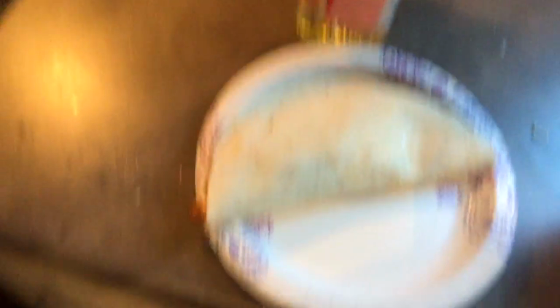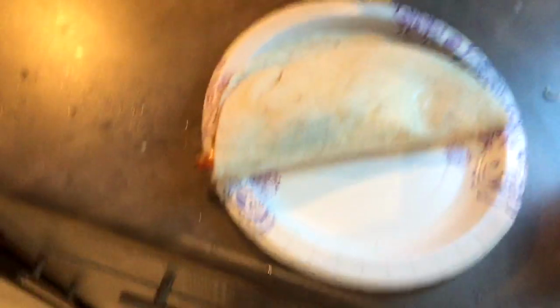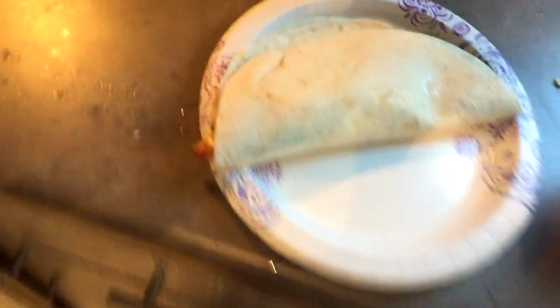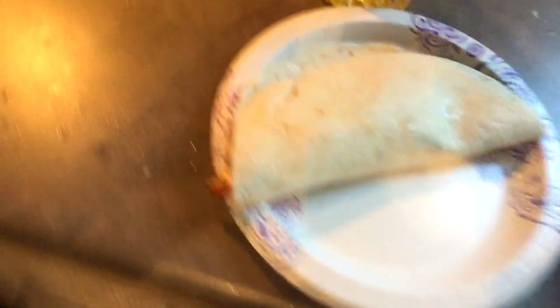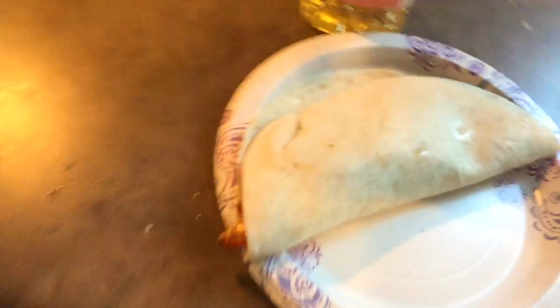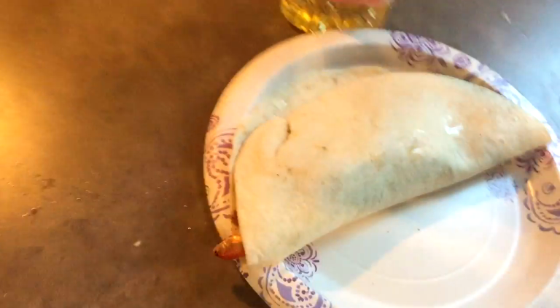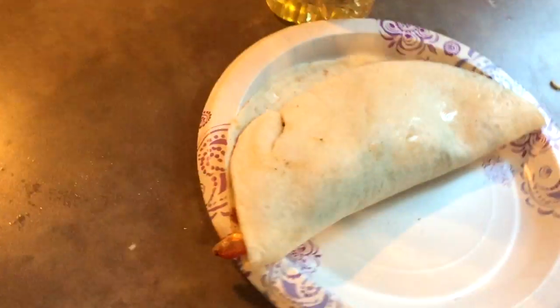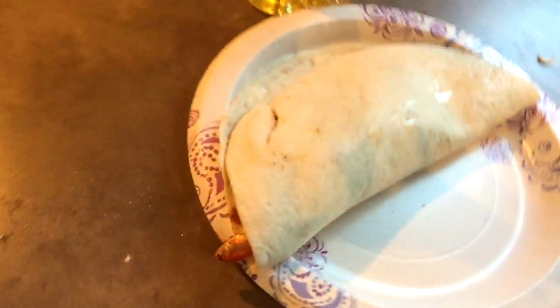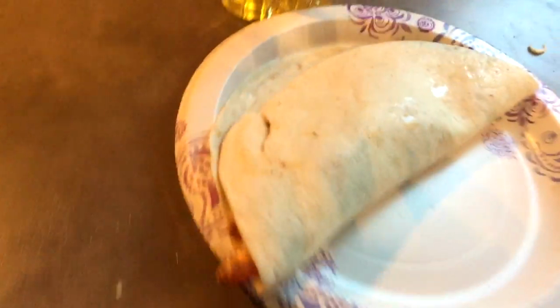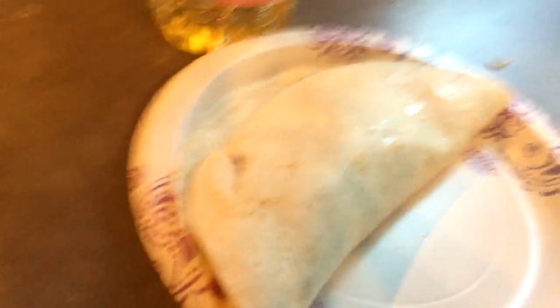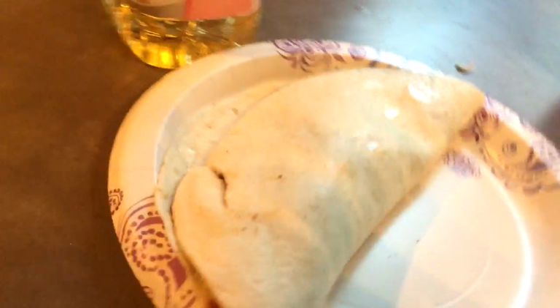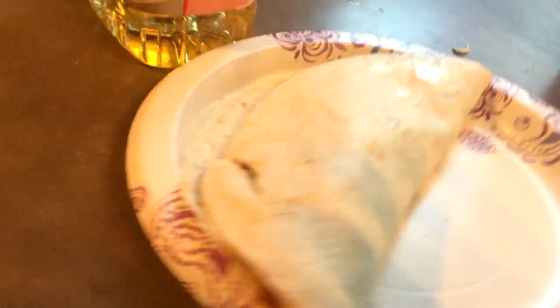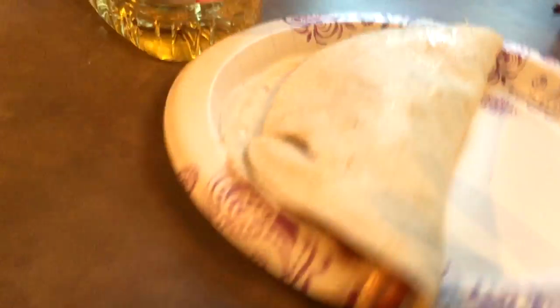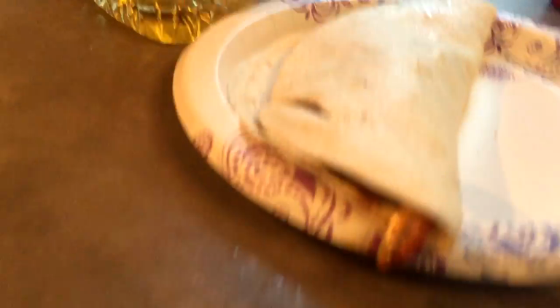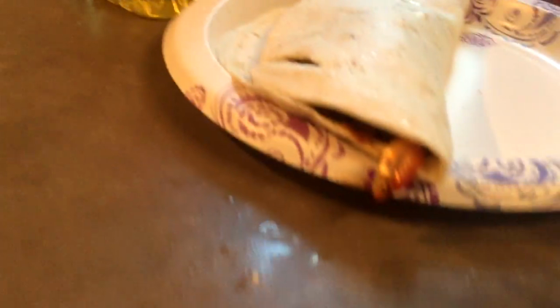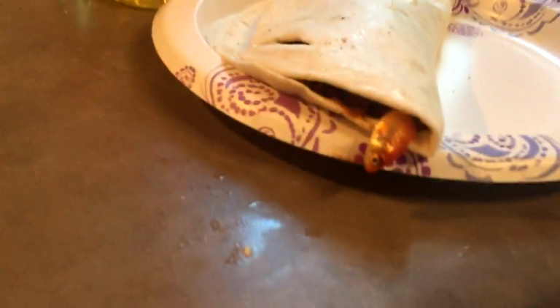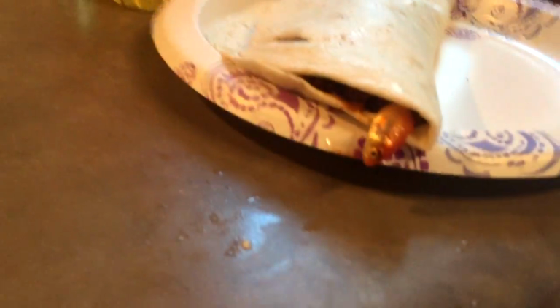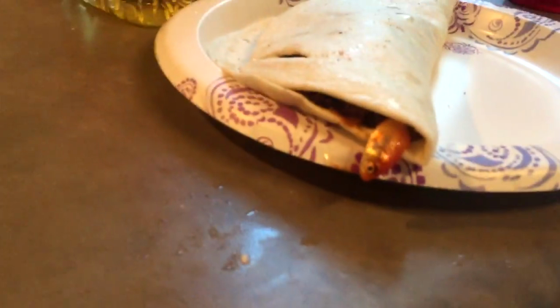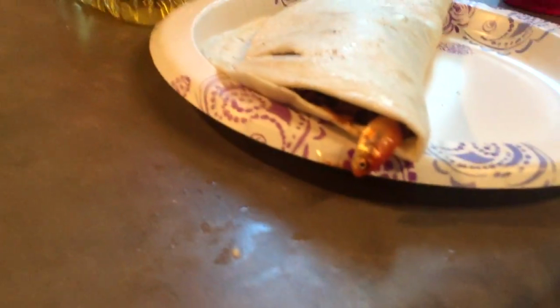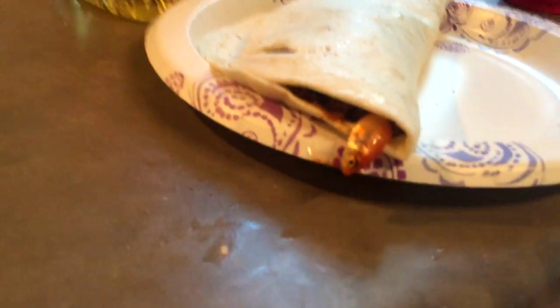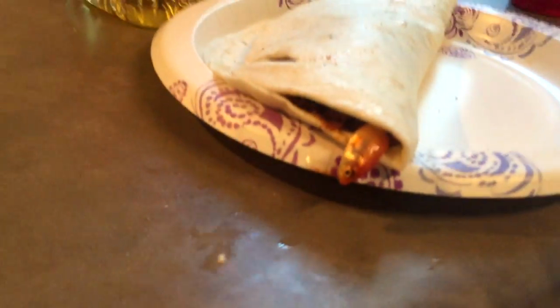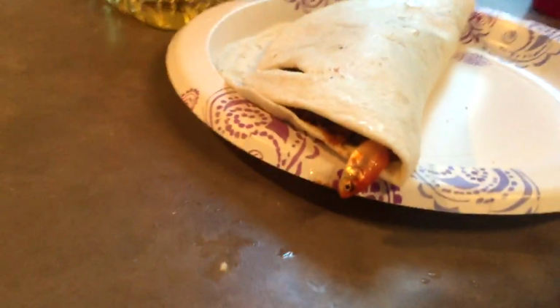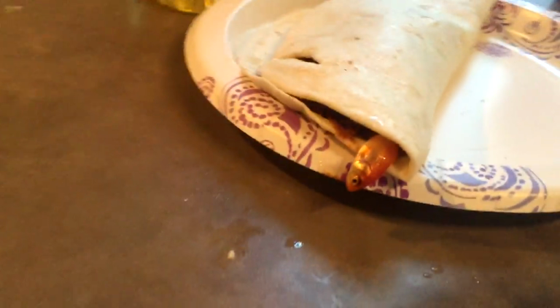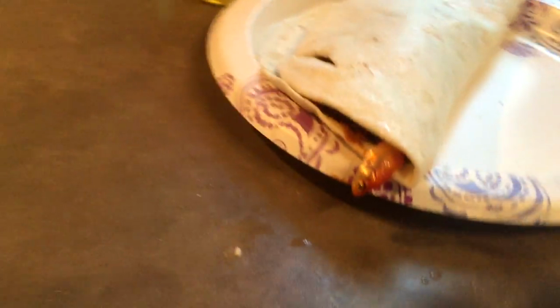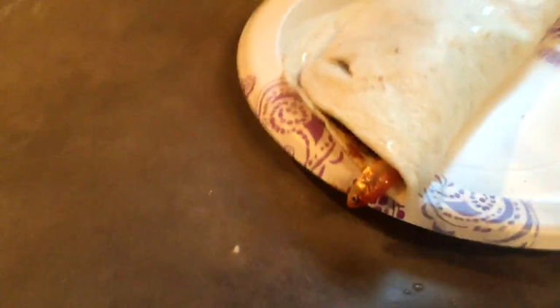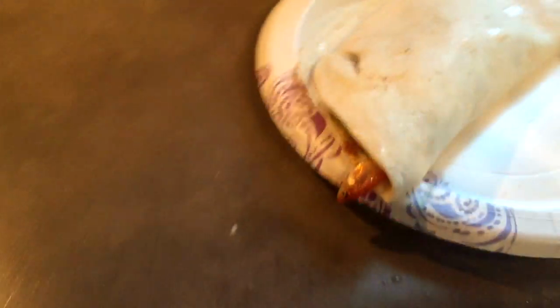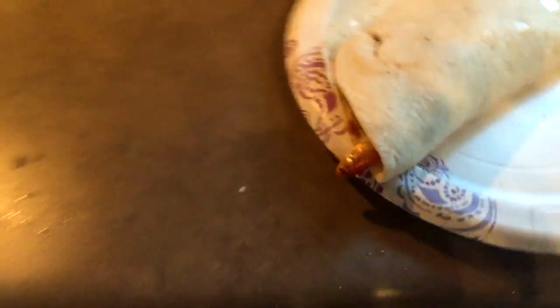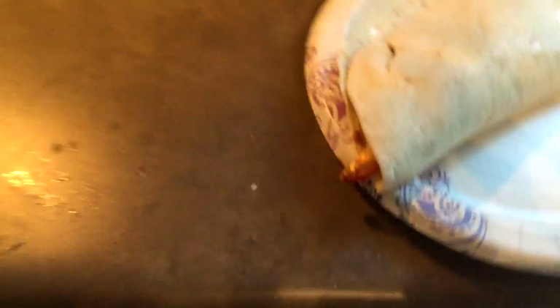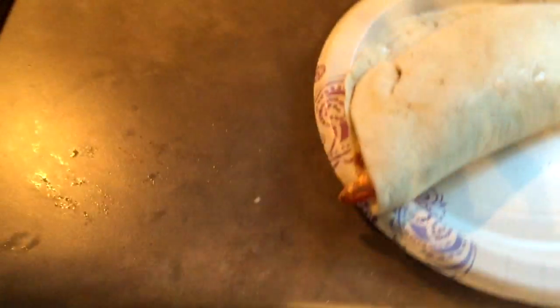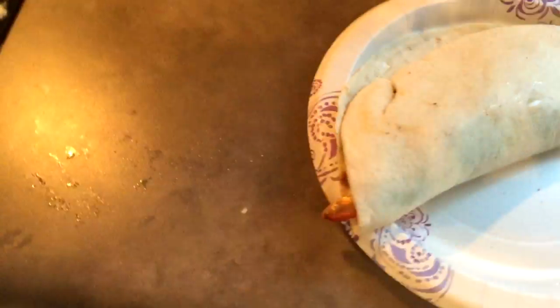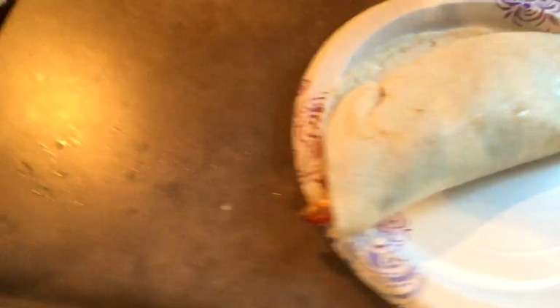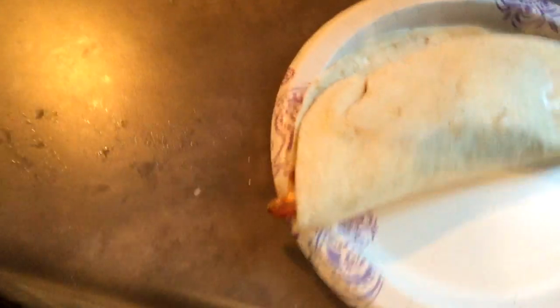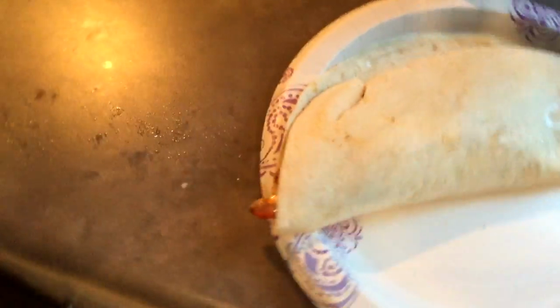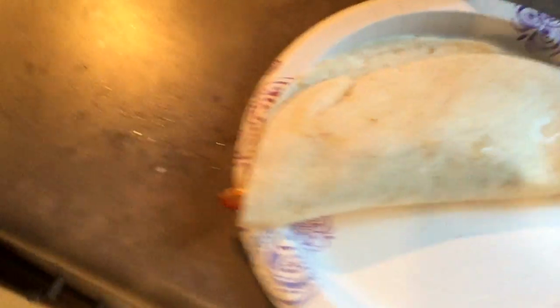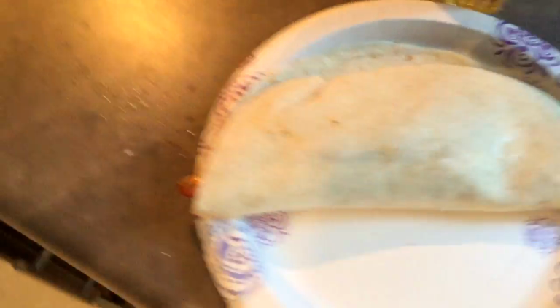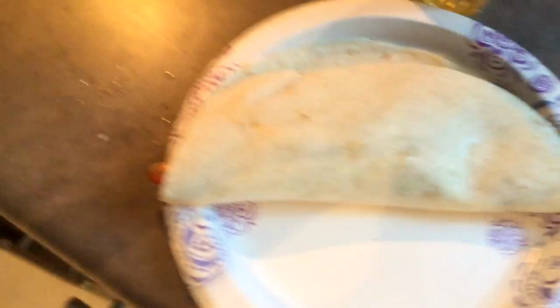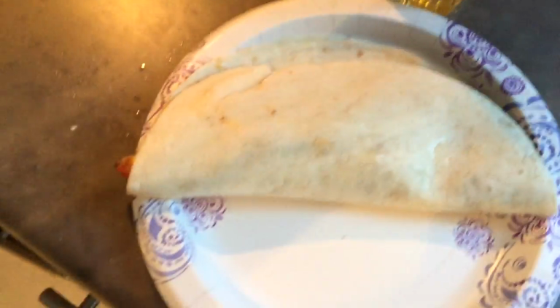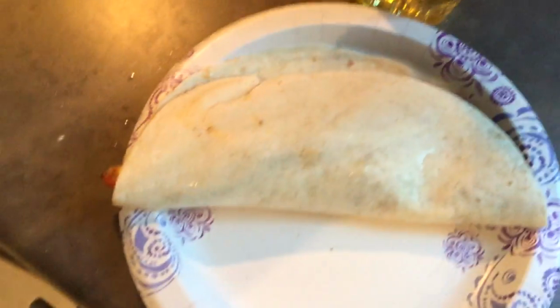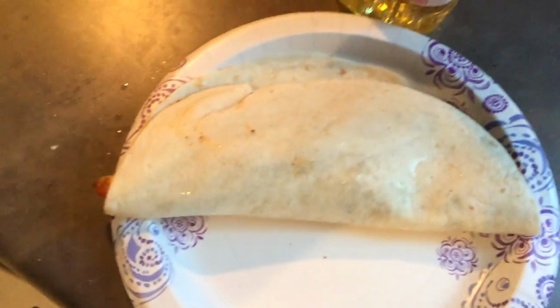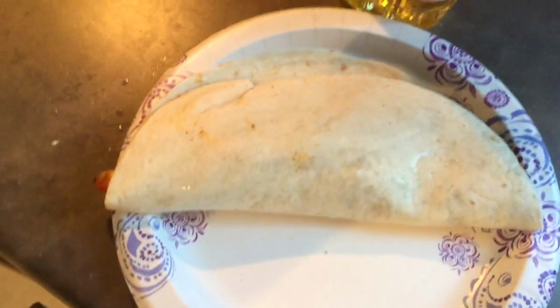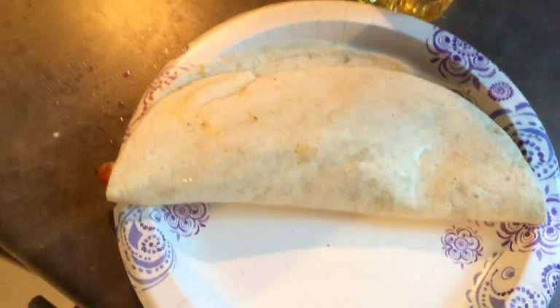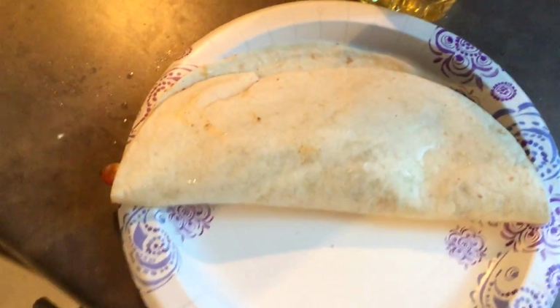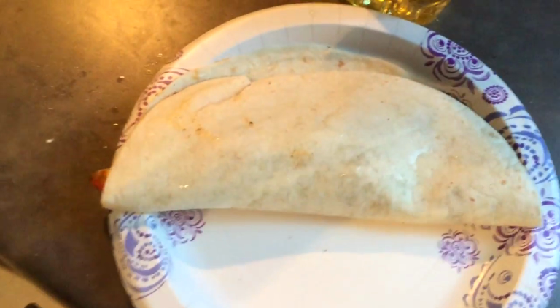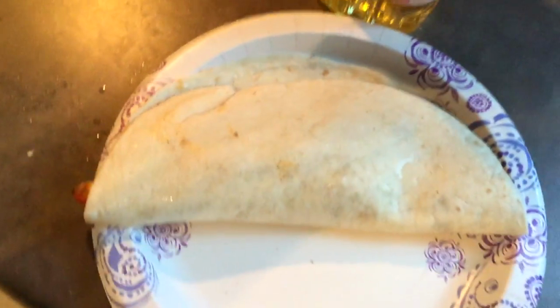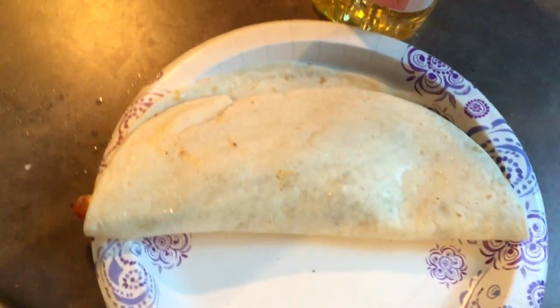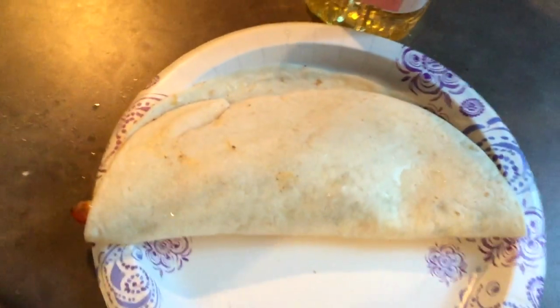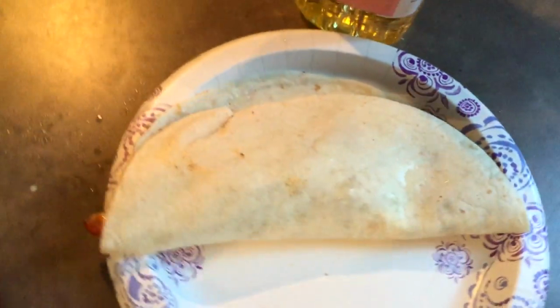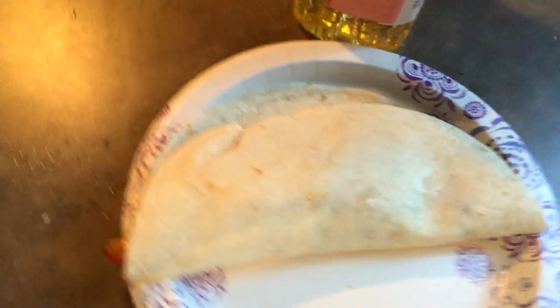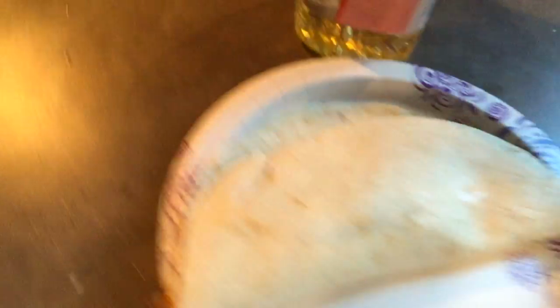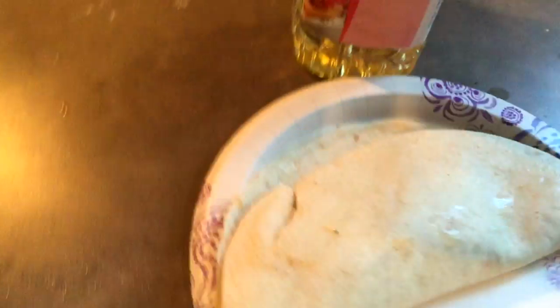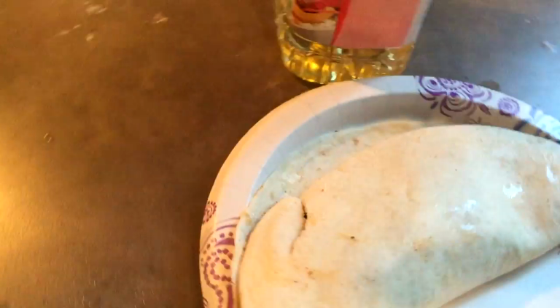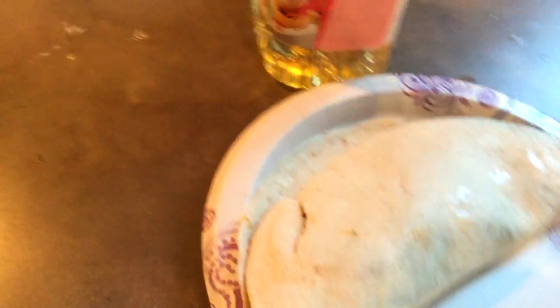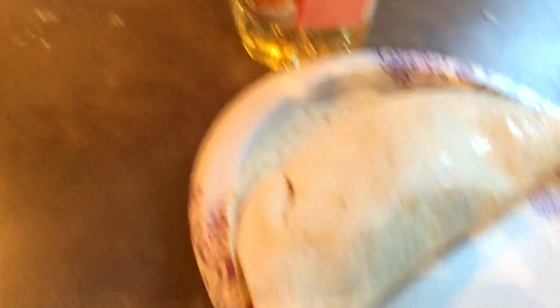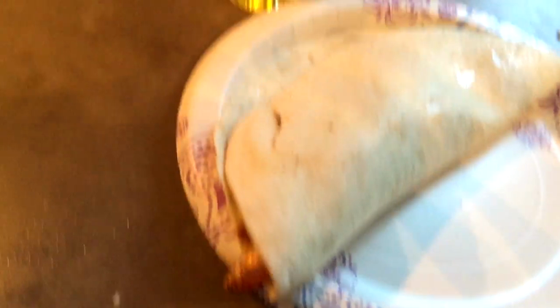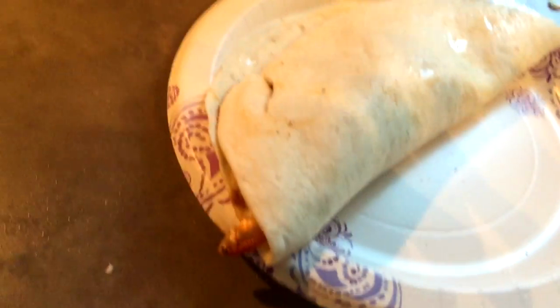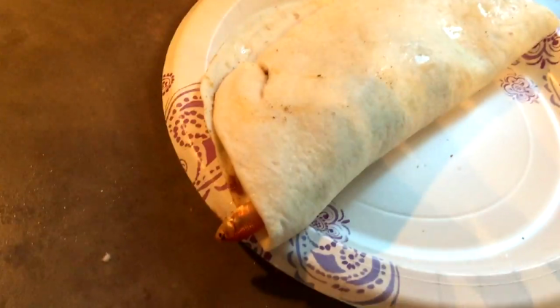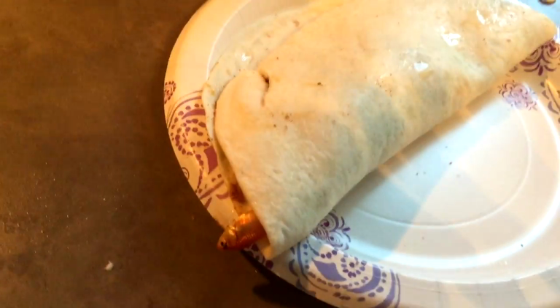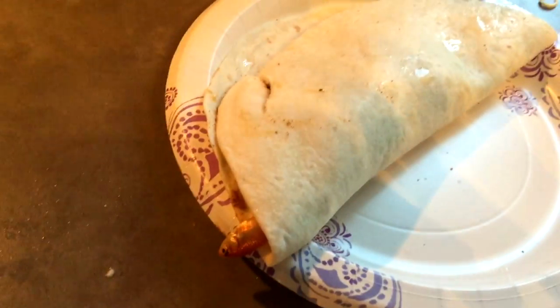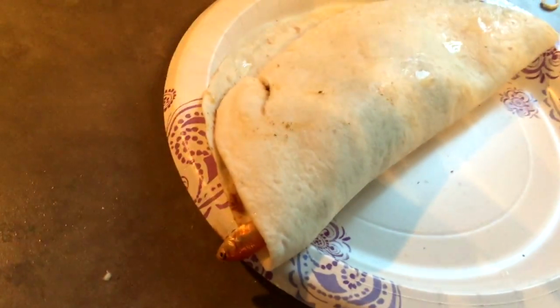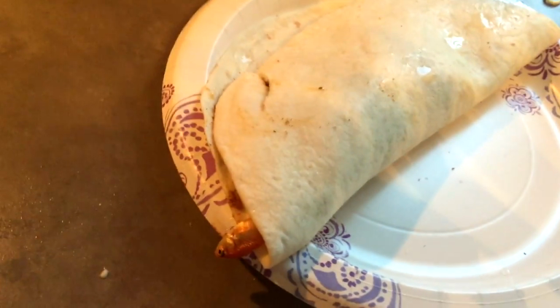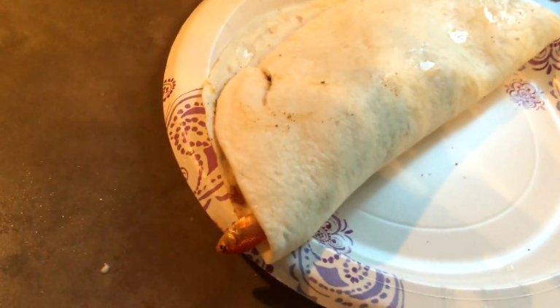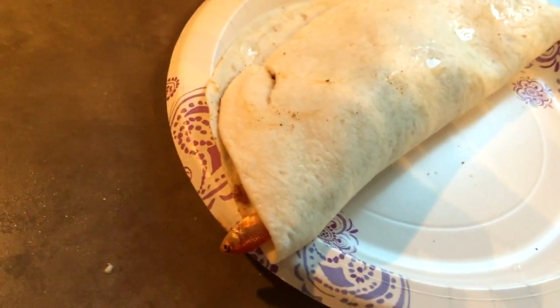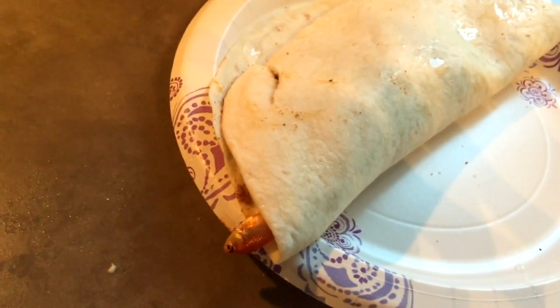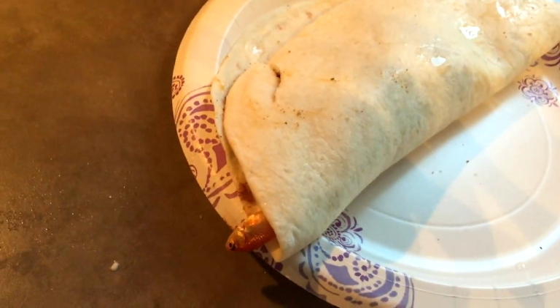And that's it. That's how you make your fish quesadilla. That's what the final result should look like — it should be good. Let me know in the comments how yours tasted.